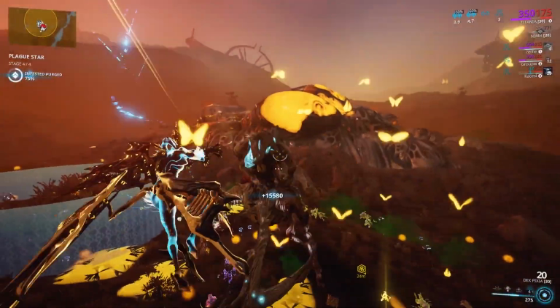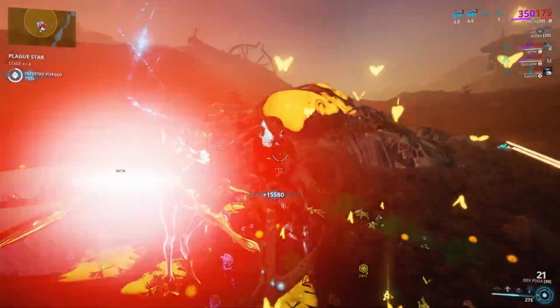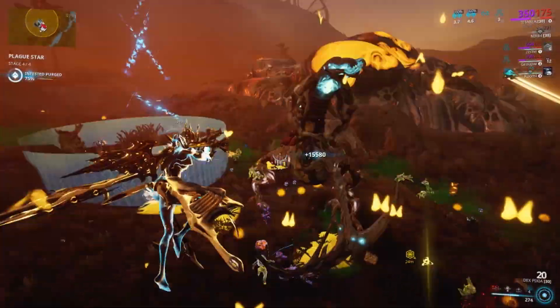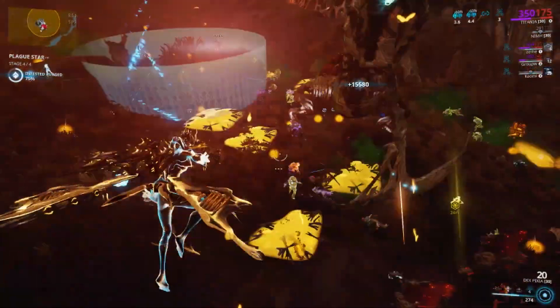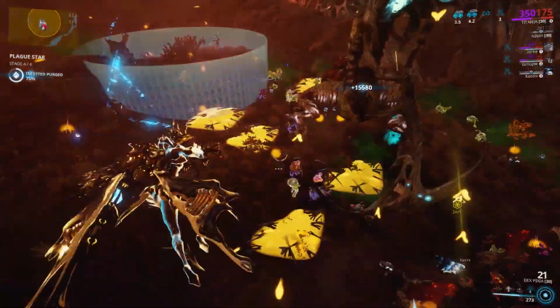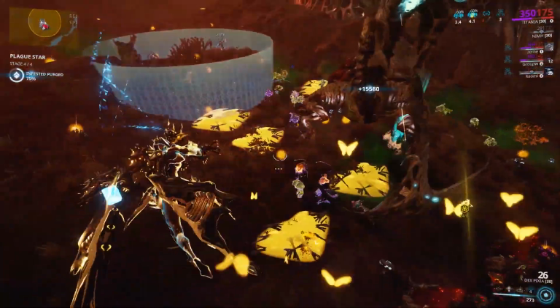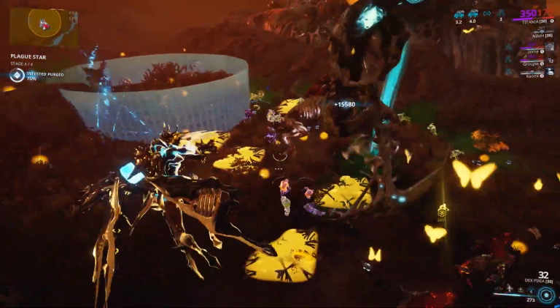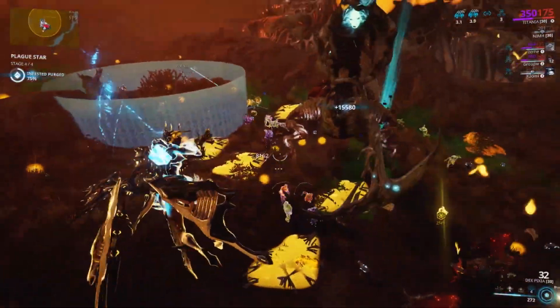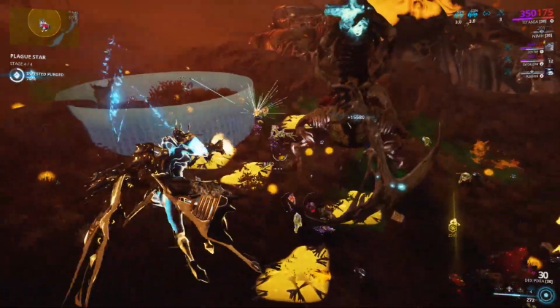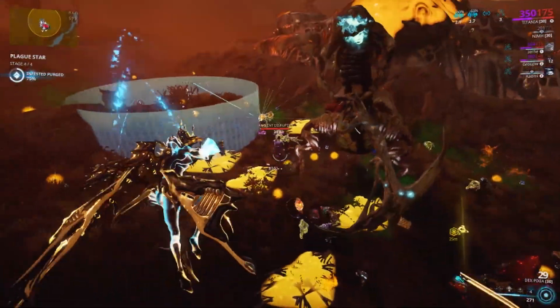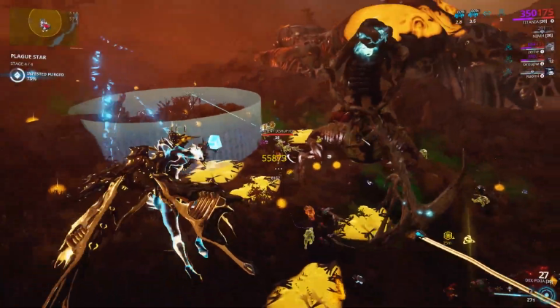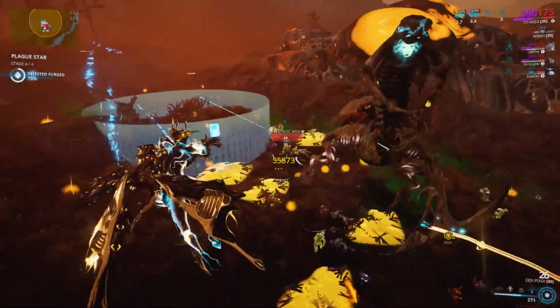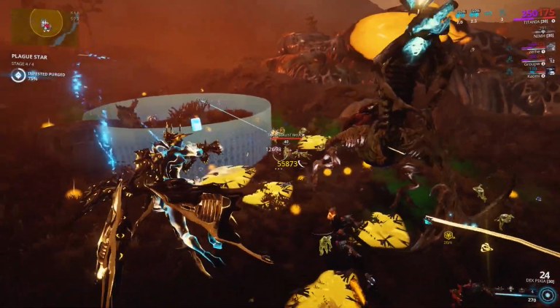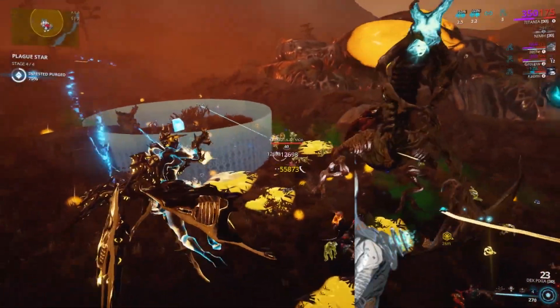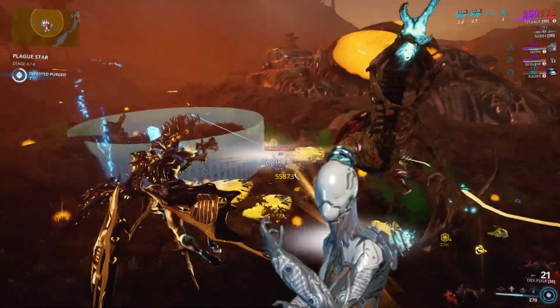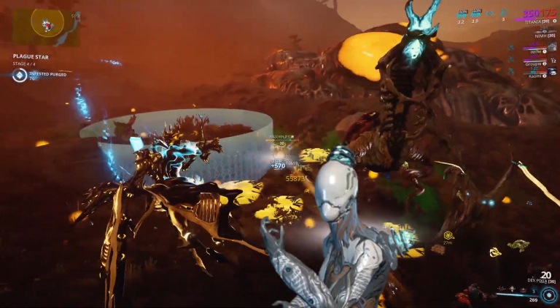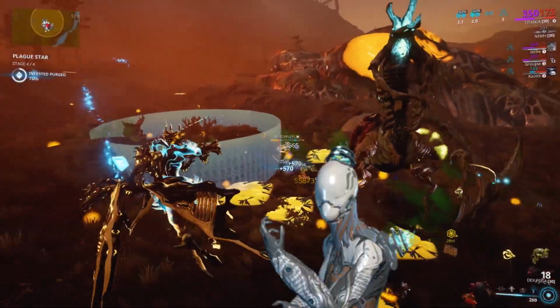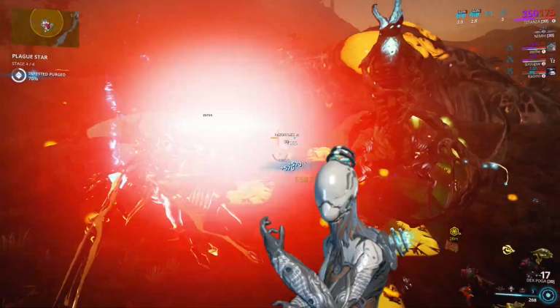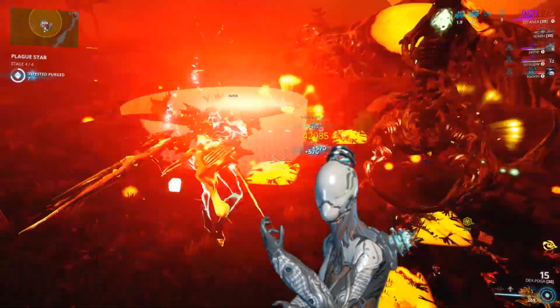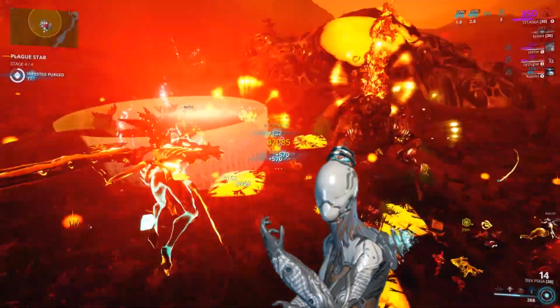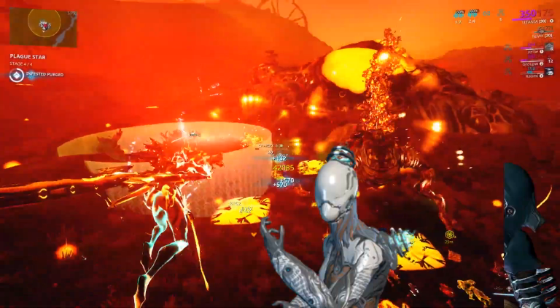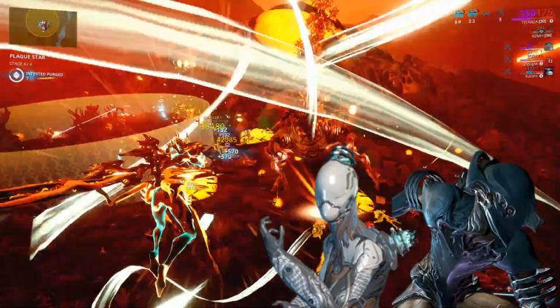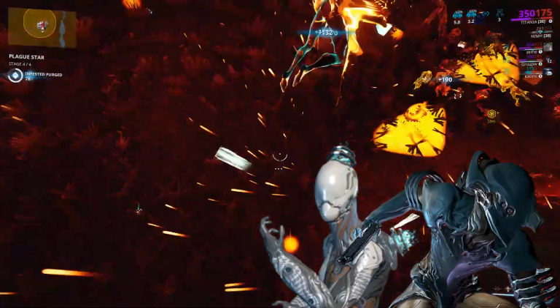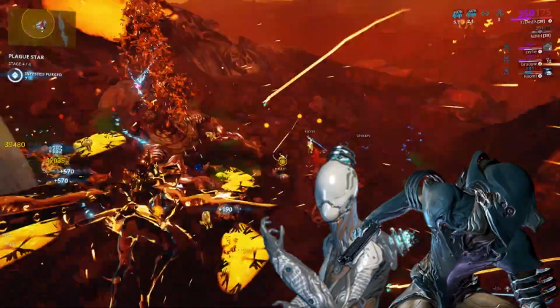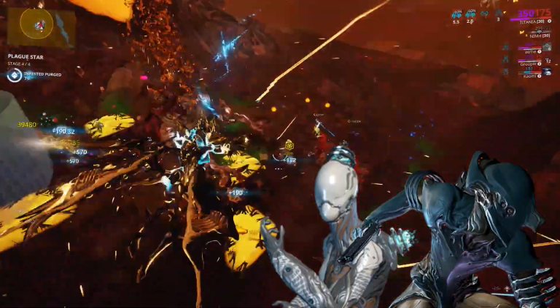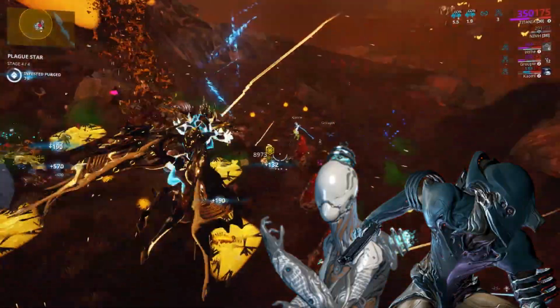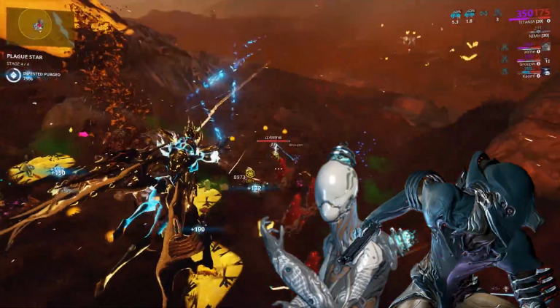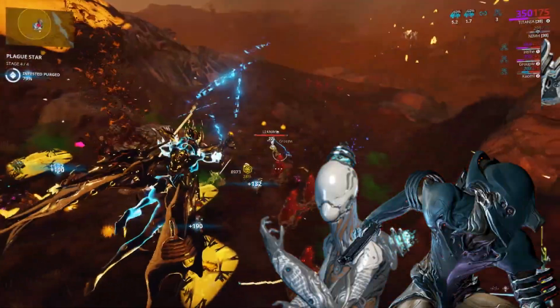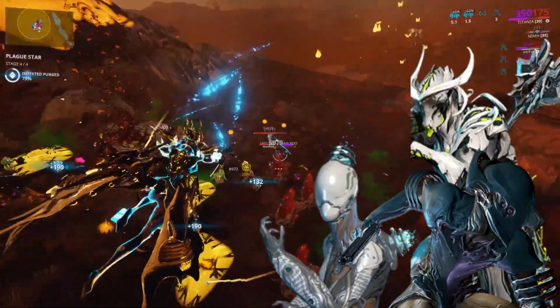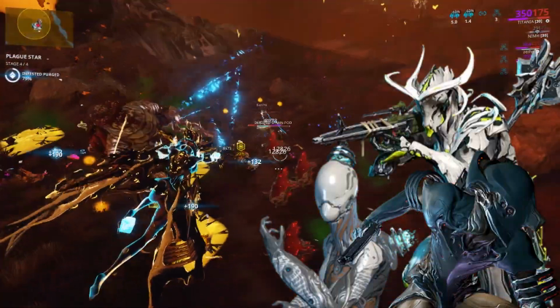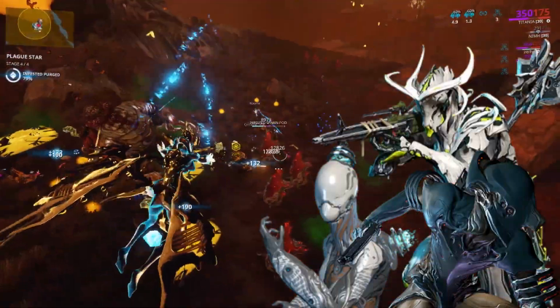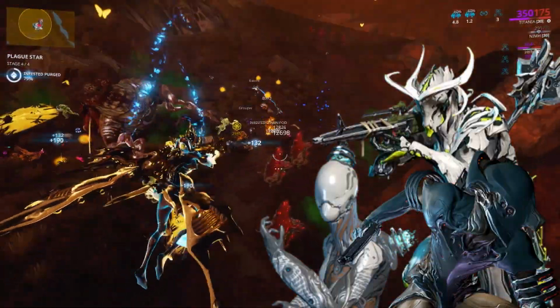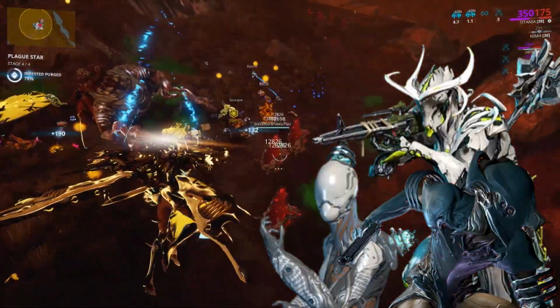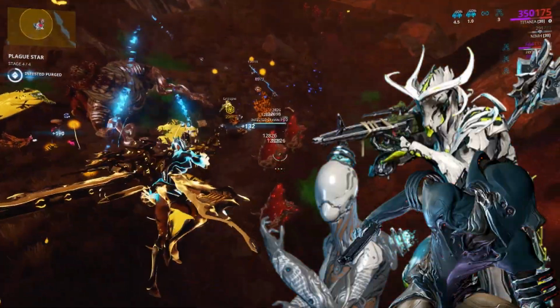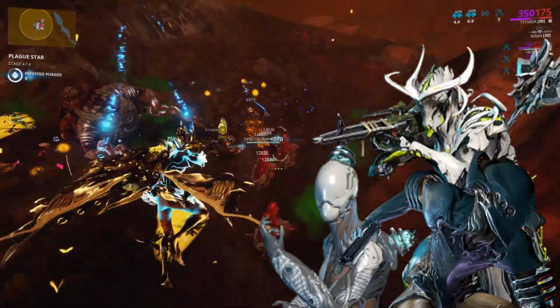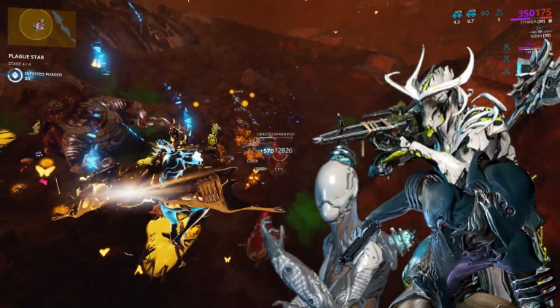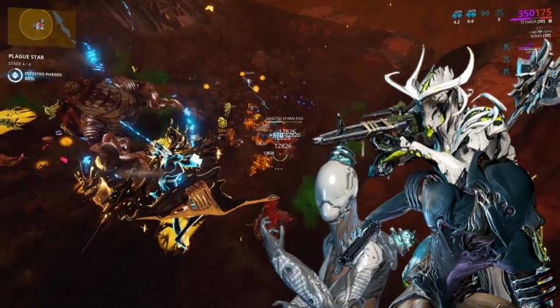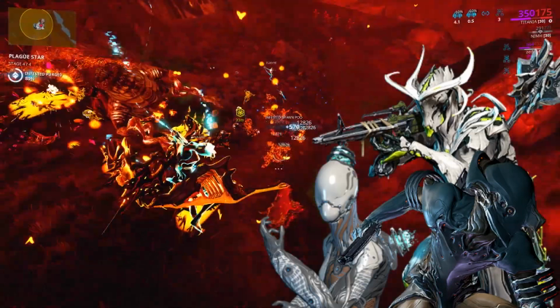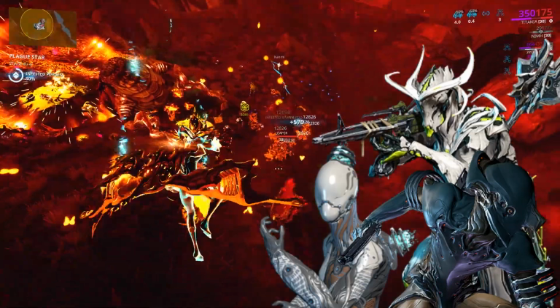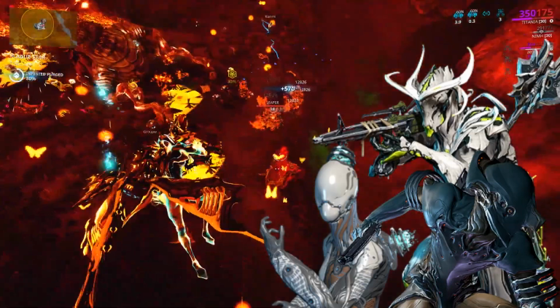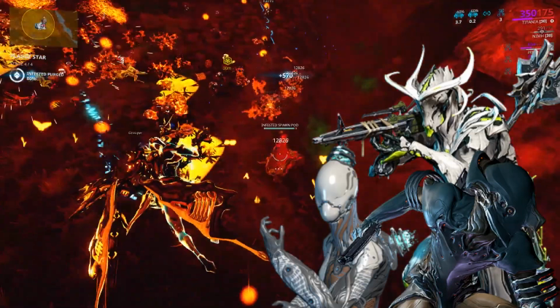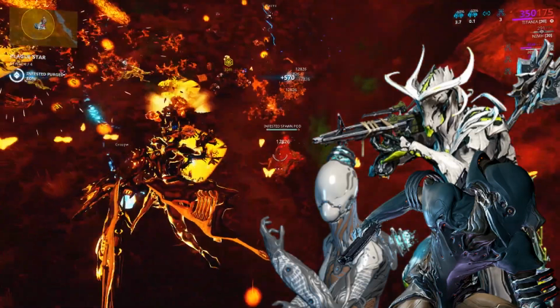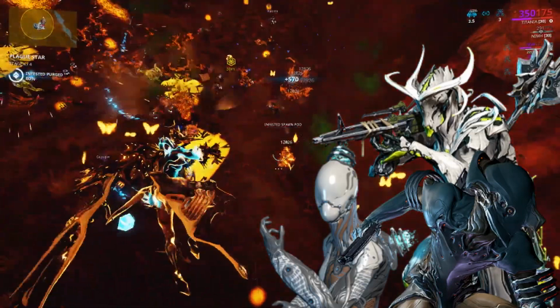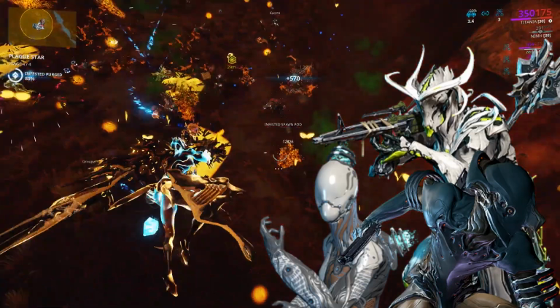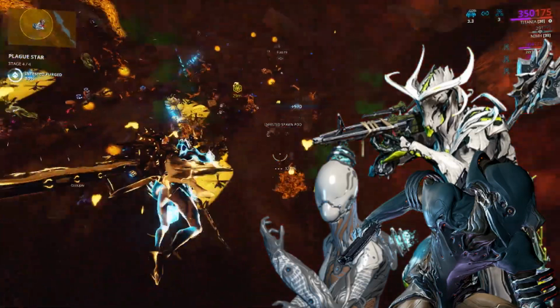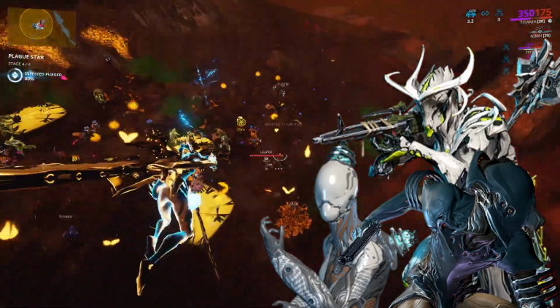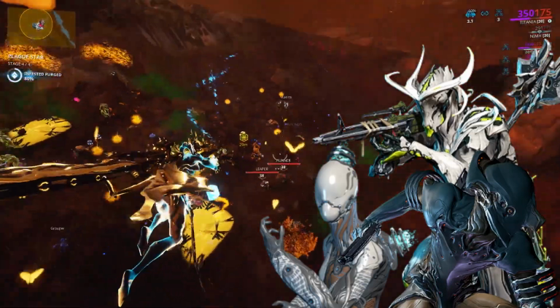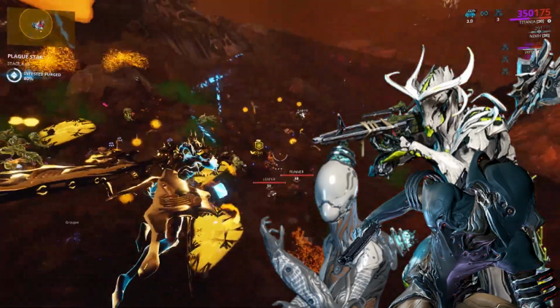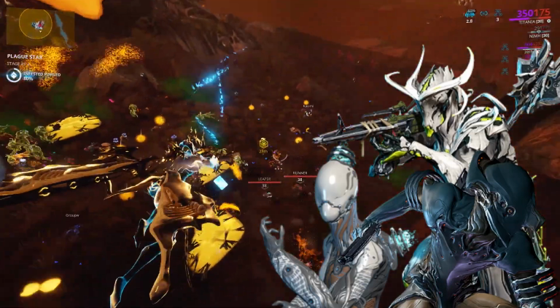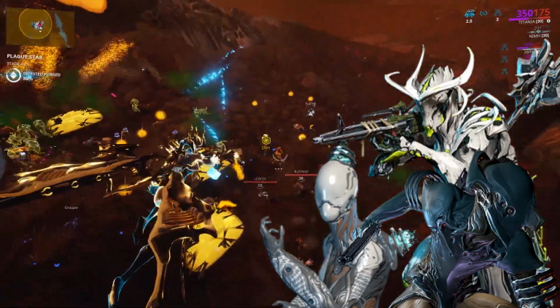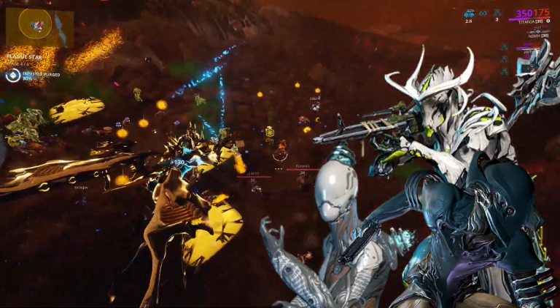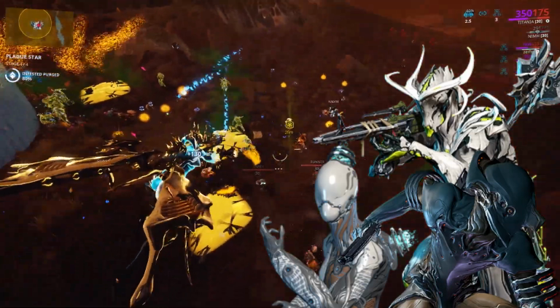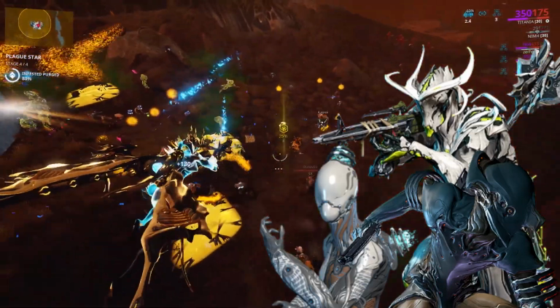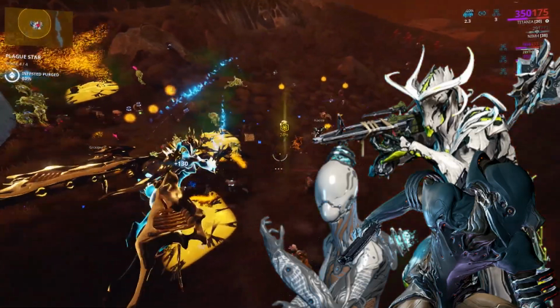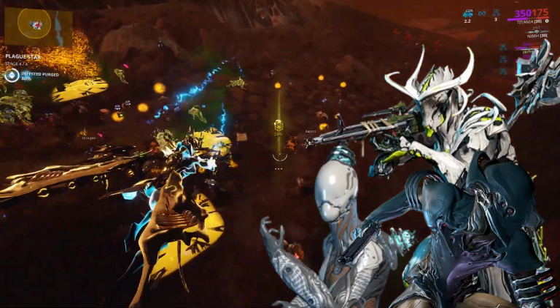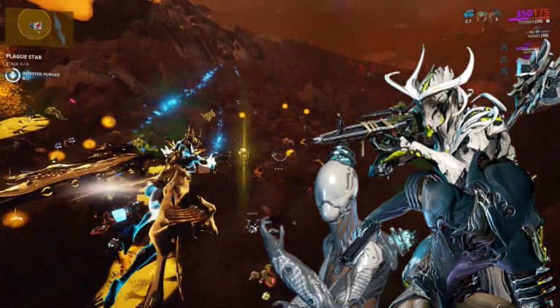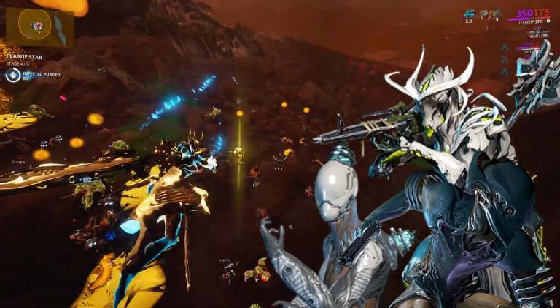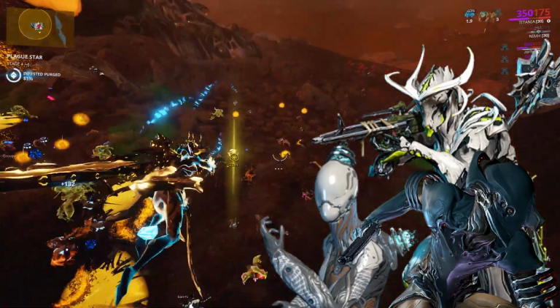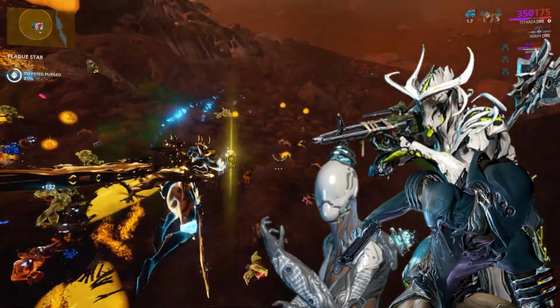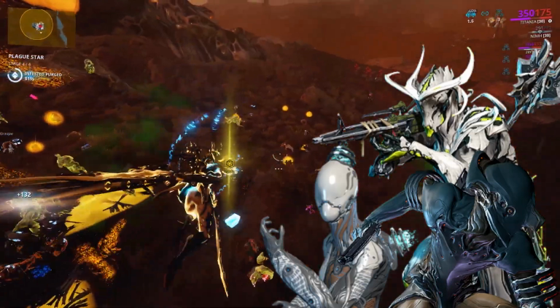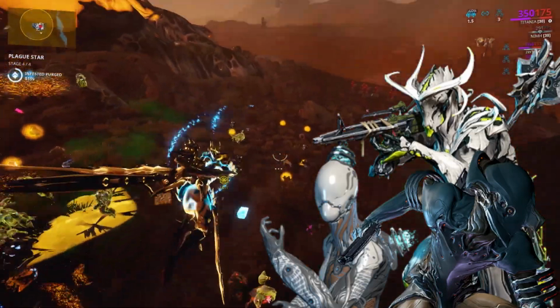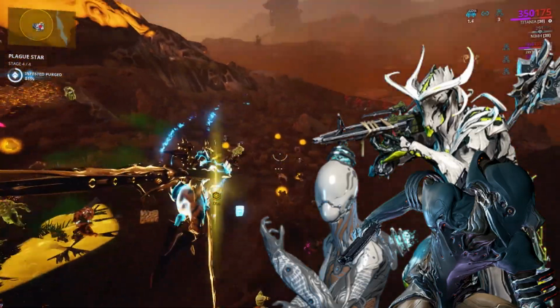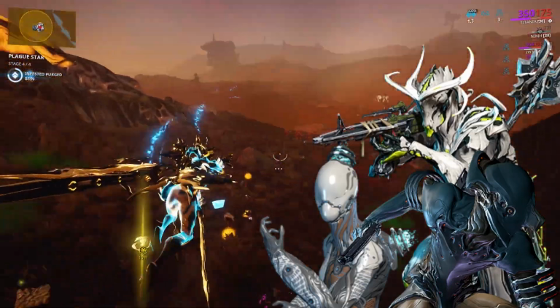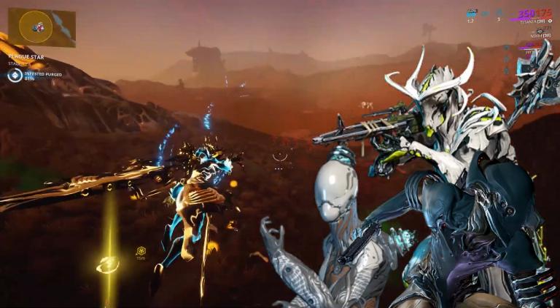I think the best trick is if you have a Volt jump in front of the Hemocyte's head and put up a shield so you get a higher critical chance — this Titania can just shred them. So that would be the dream team: Titania, Nova, Volt, and Oberon. Remove shields, give you a critical chance, slow down the Hemocyte, and just wipe them out.